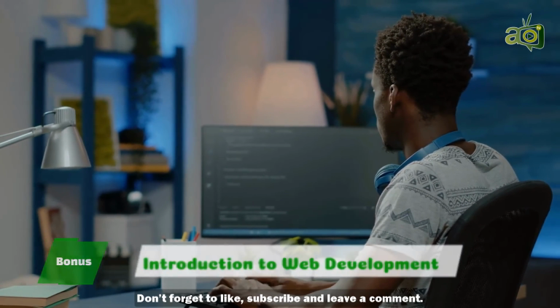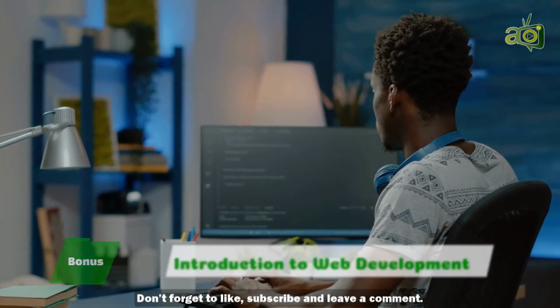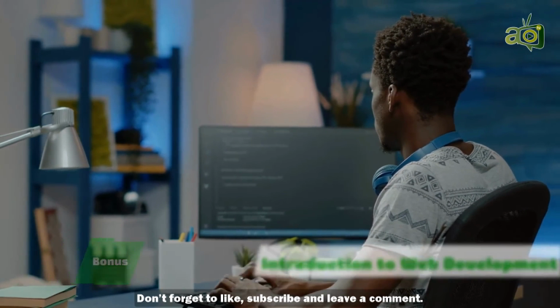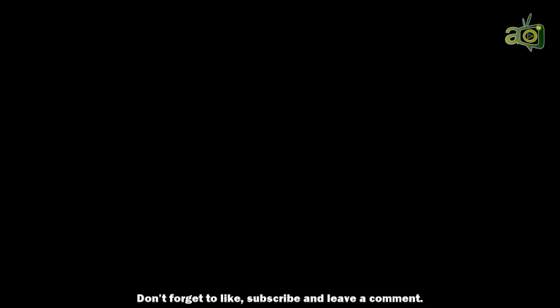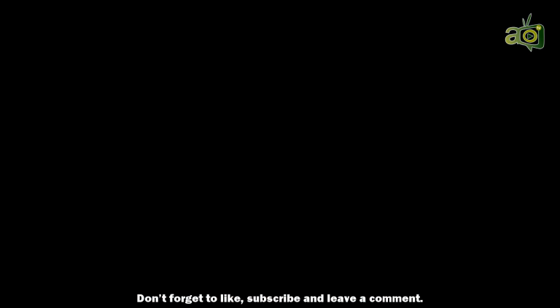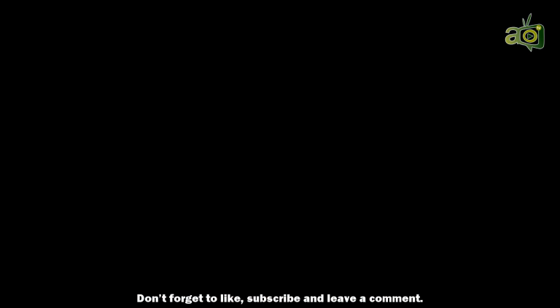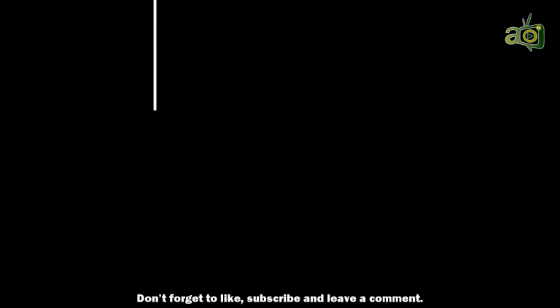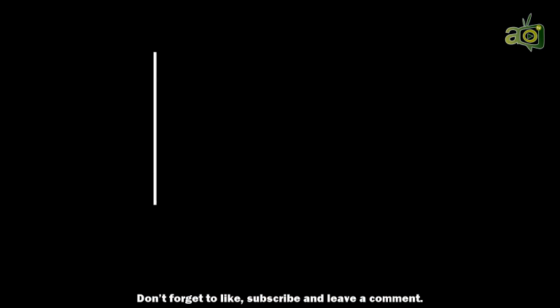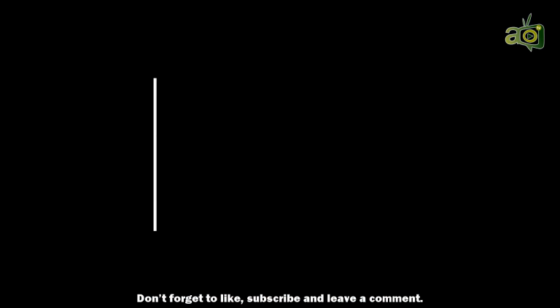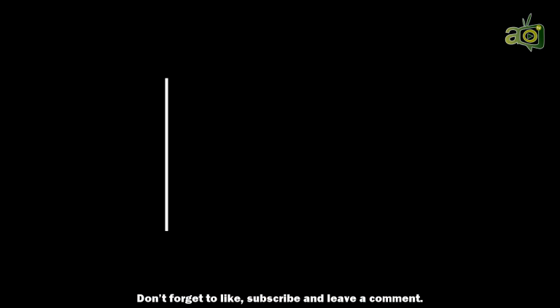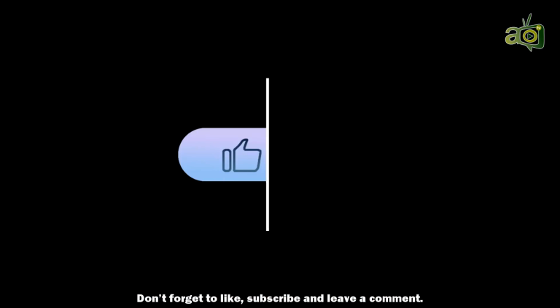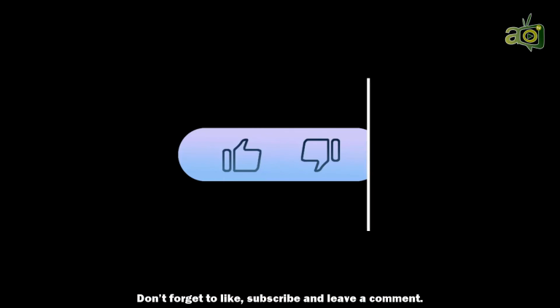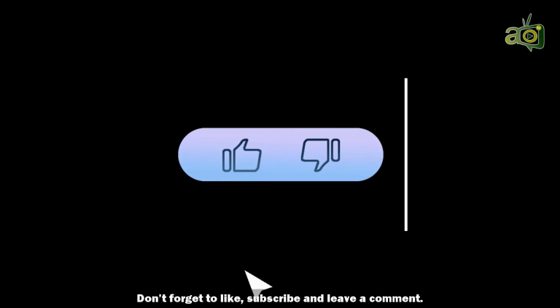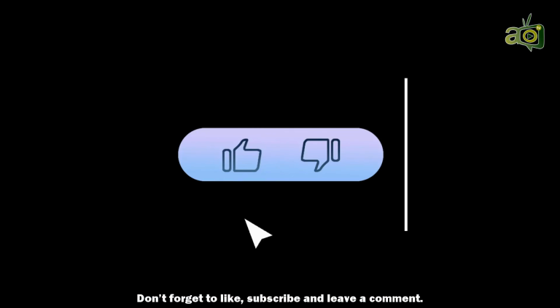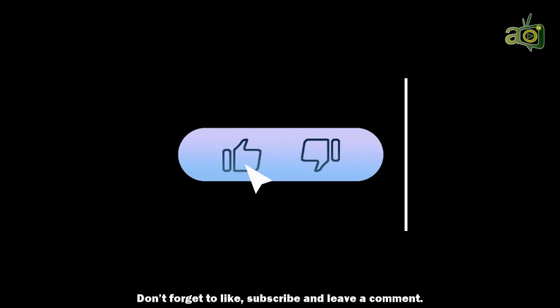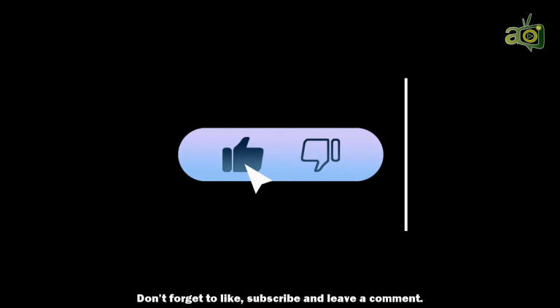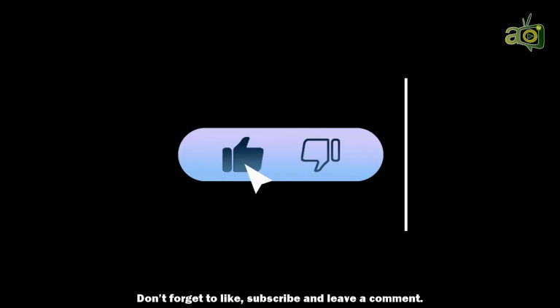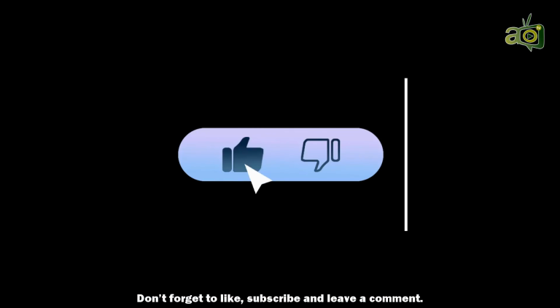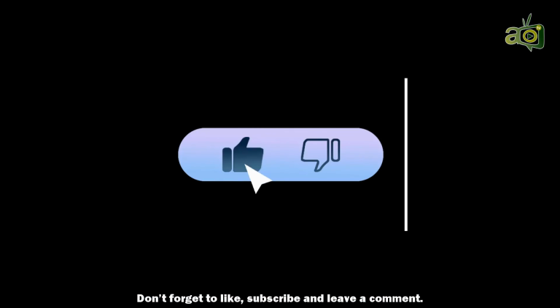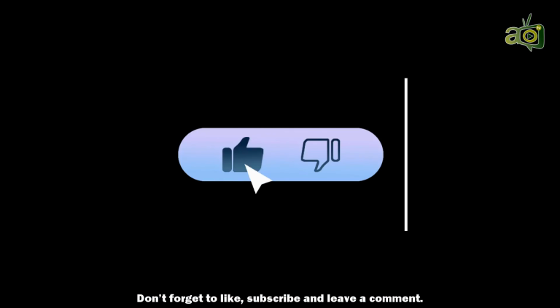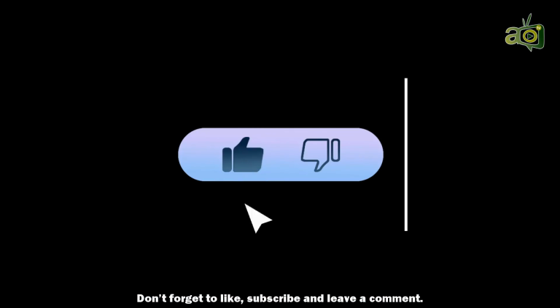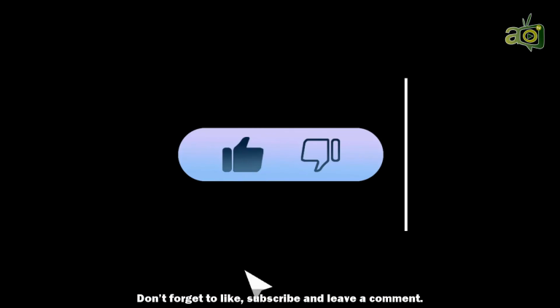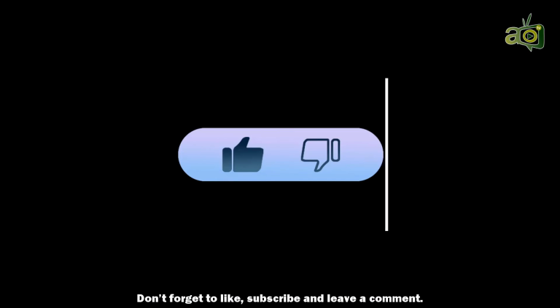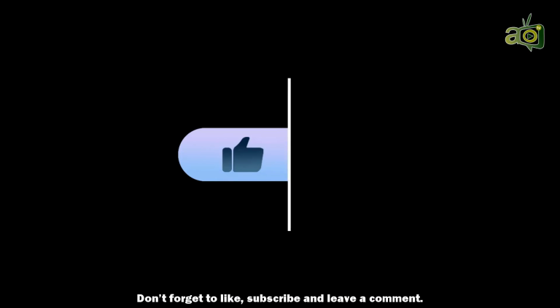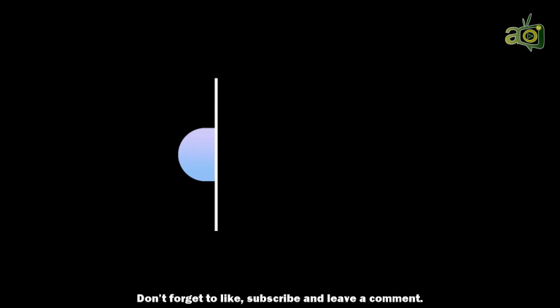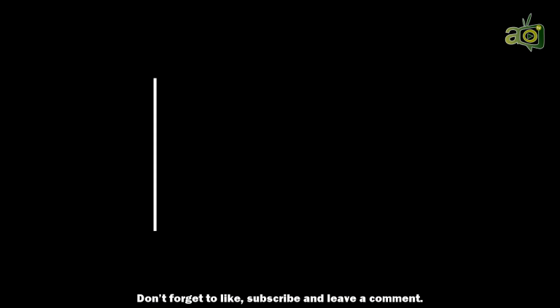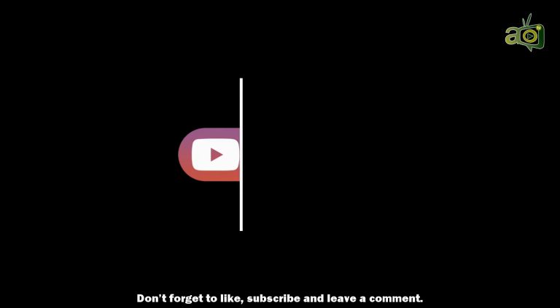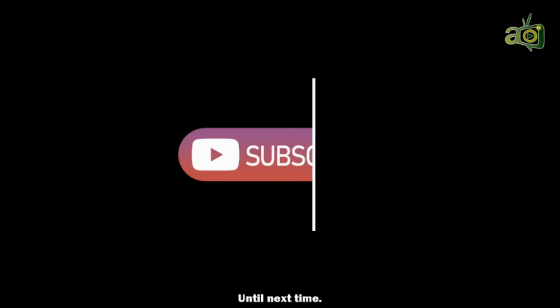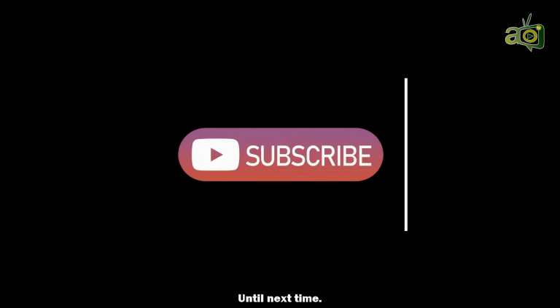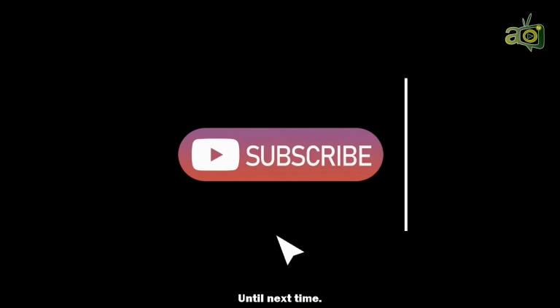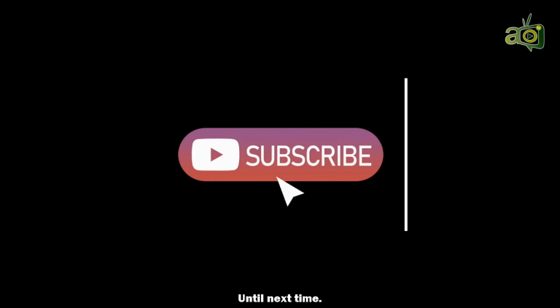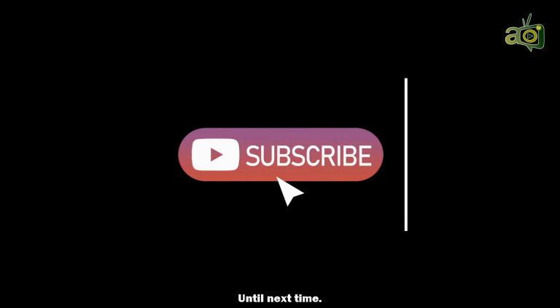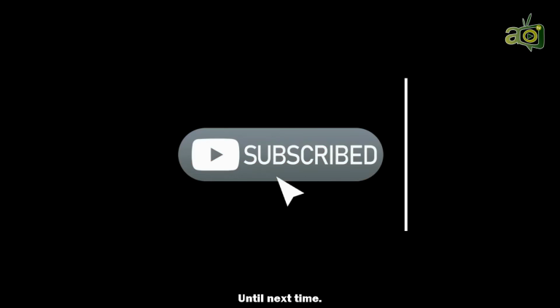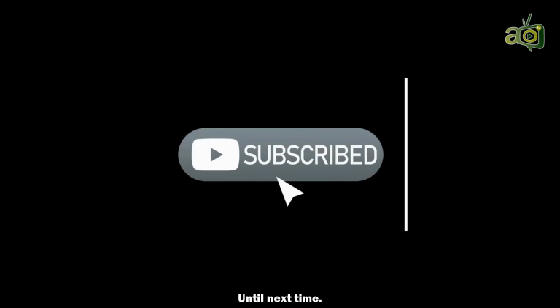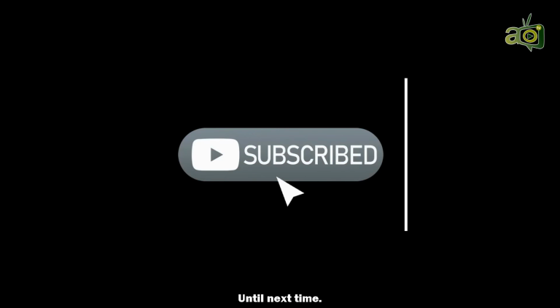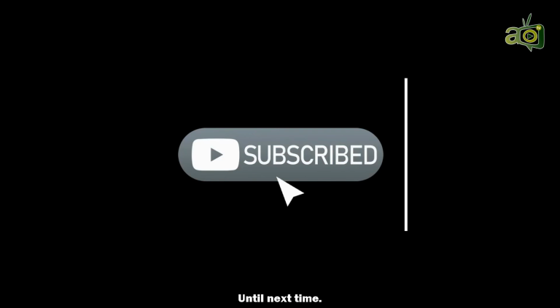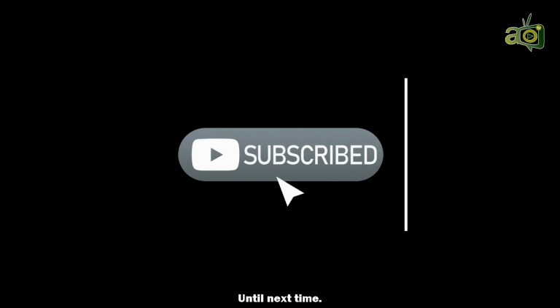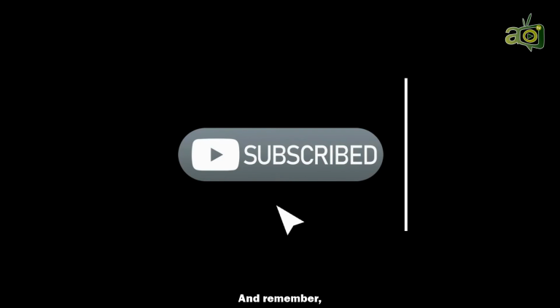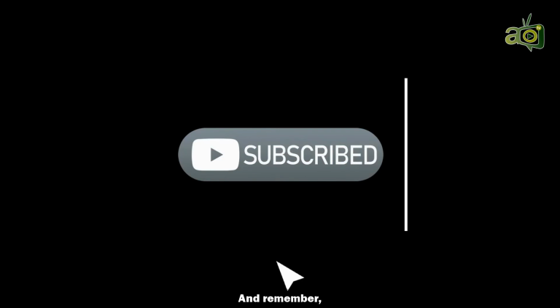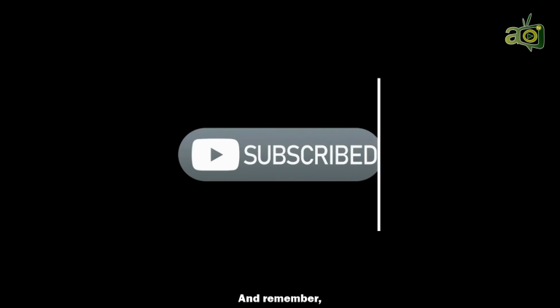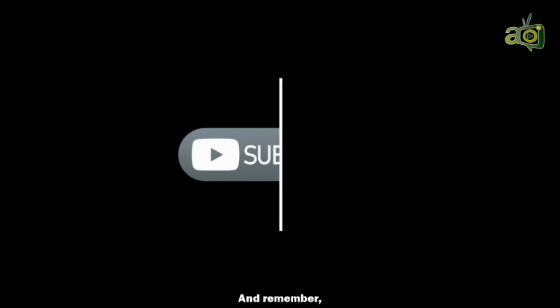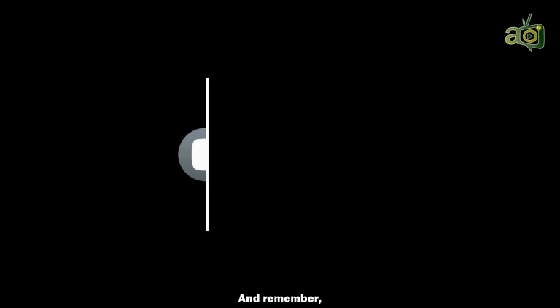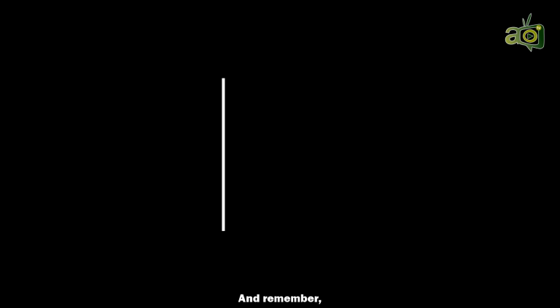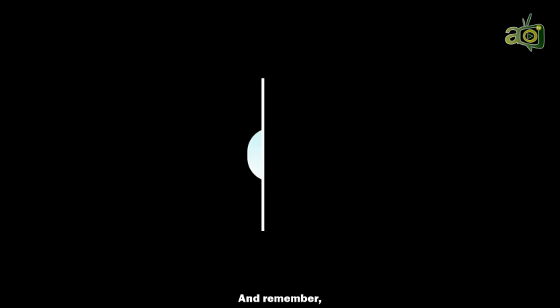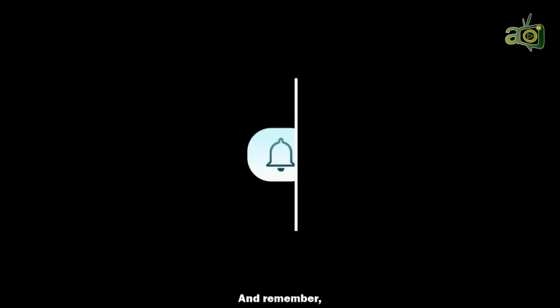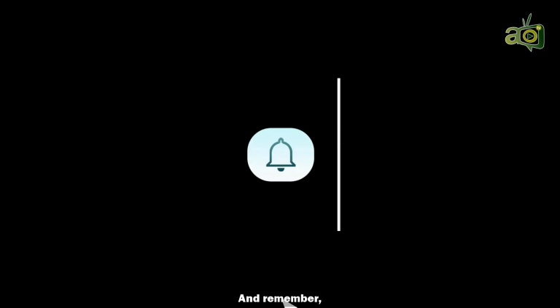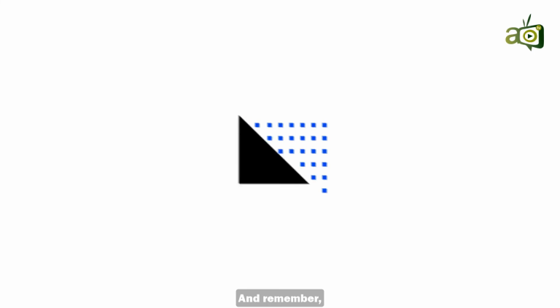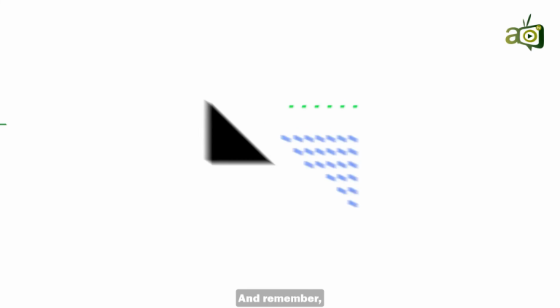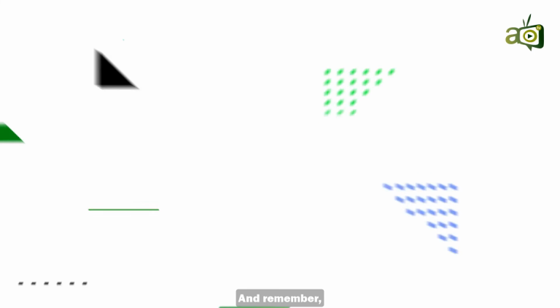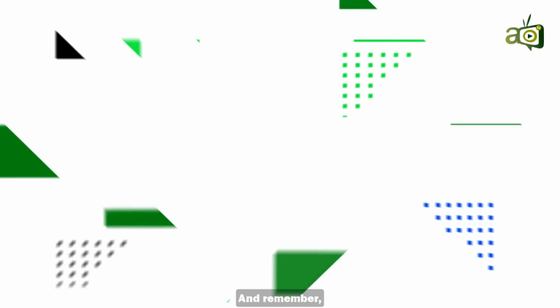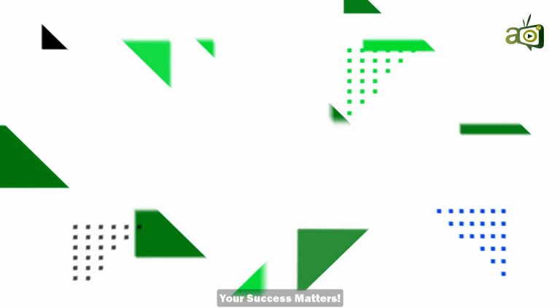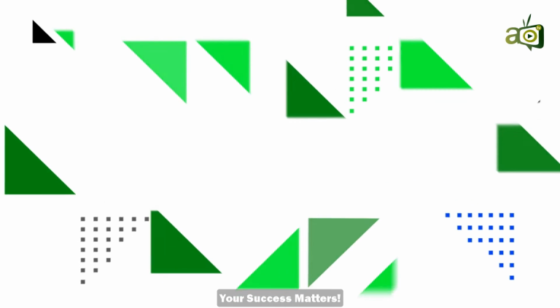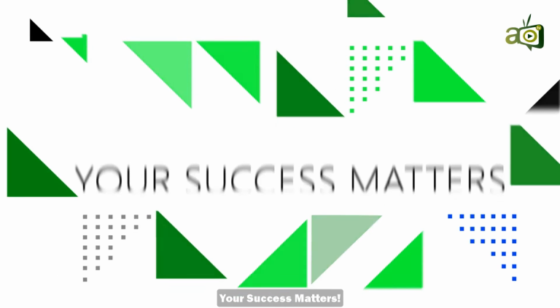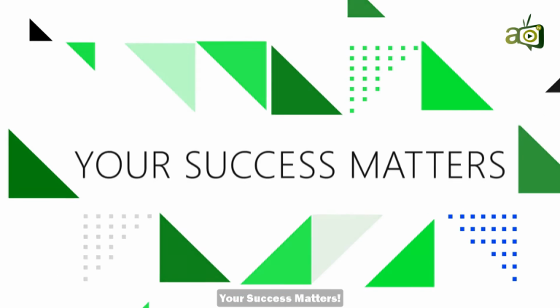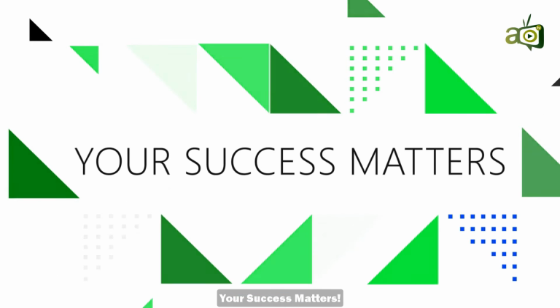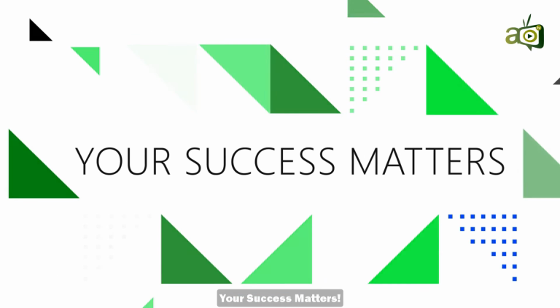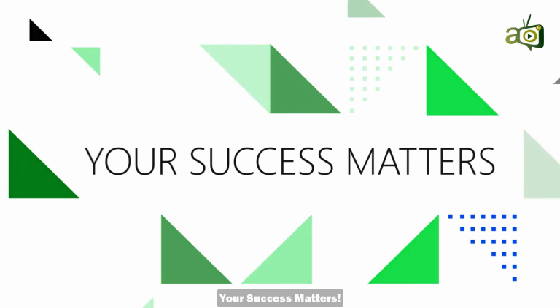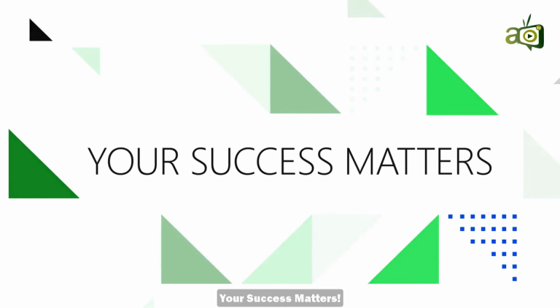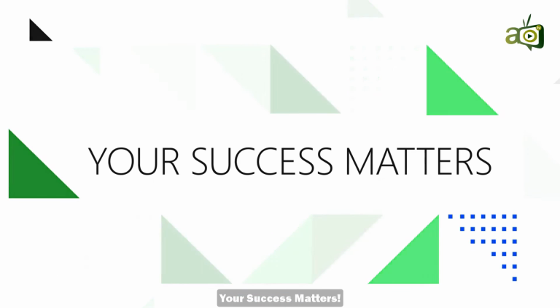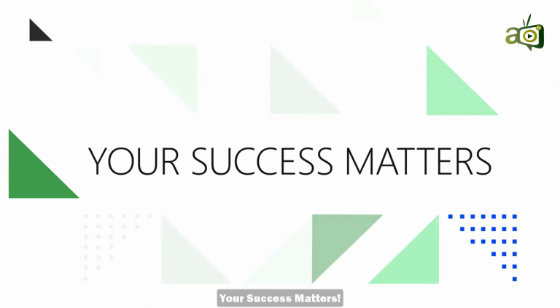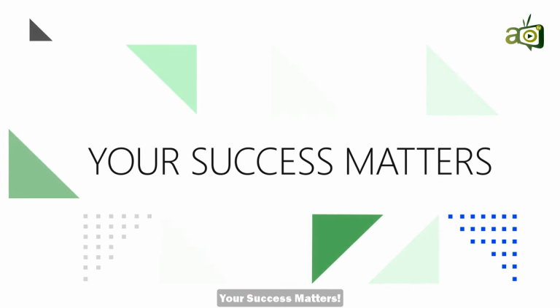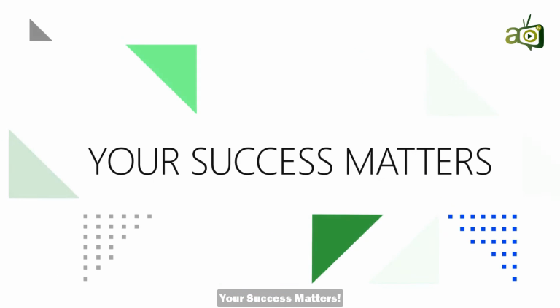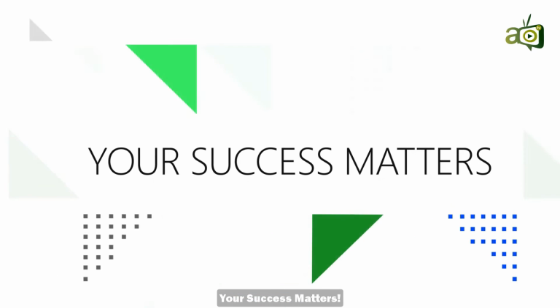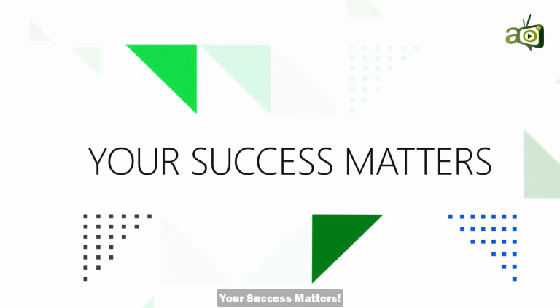Don't forget to like, subscribe, and leave a comment. Until next time, and remember, your success matters.